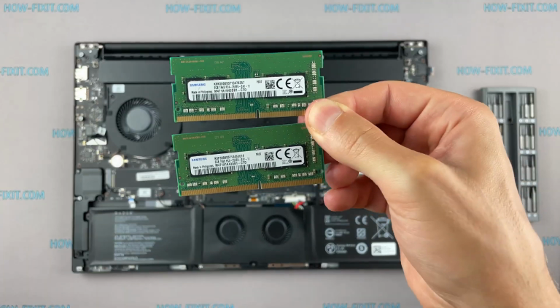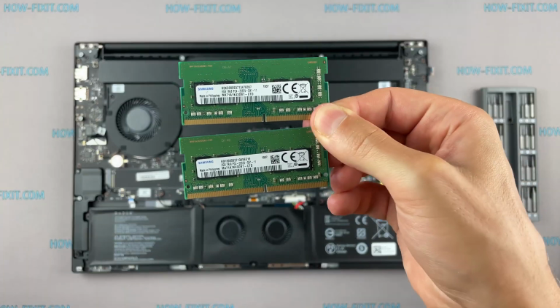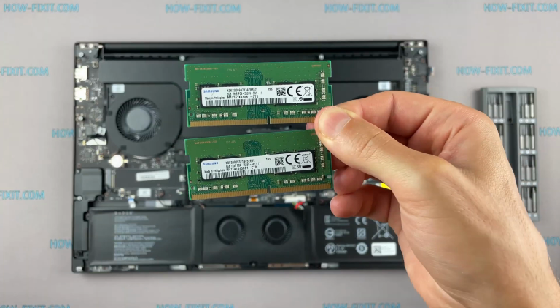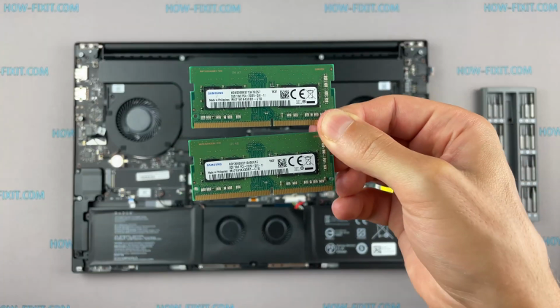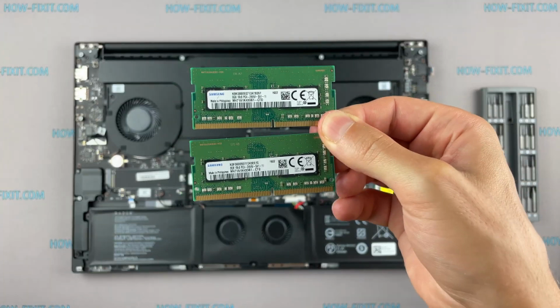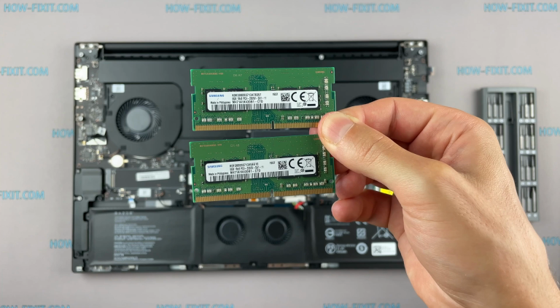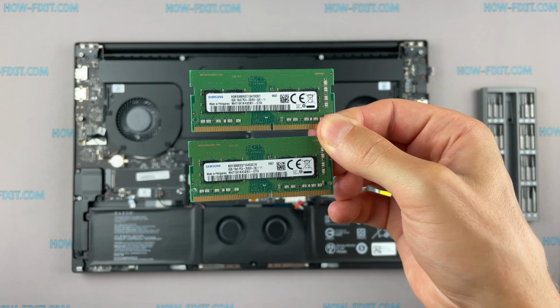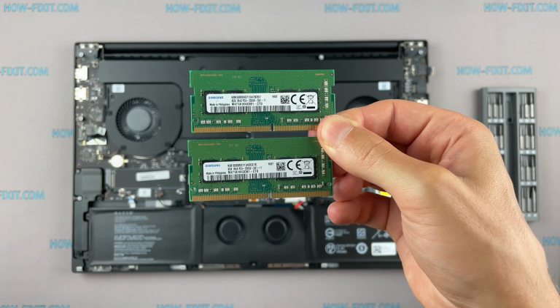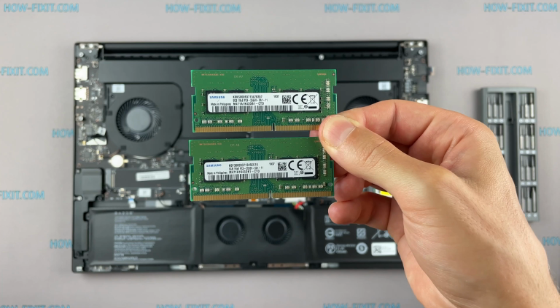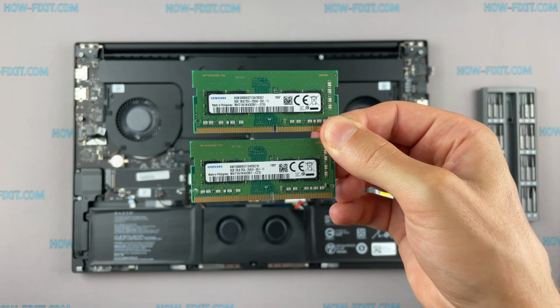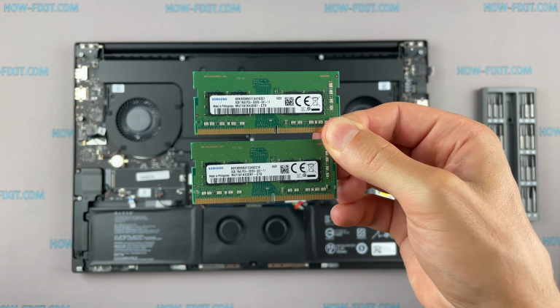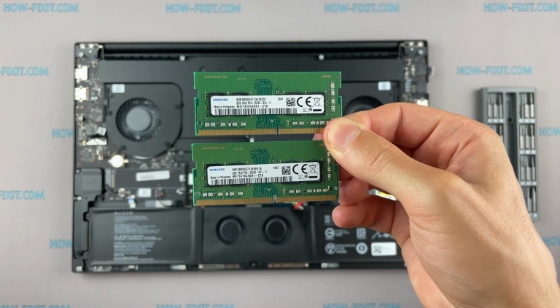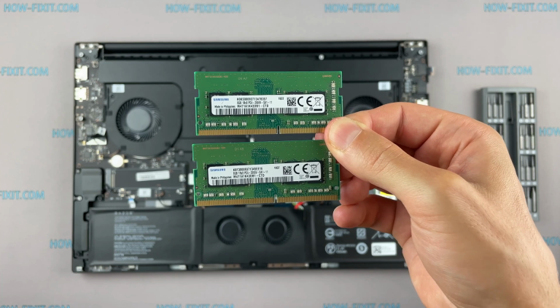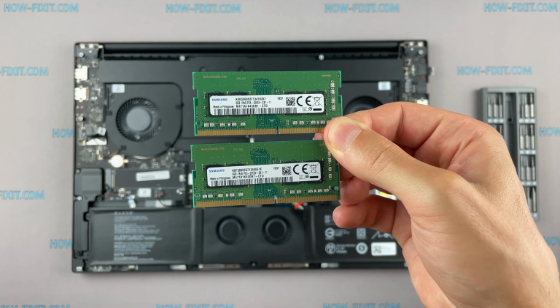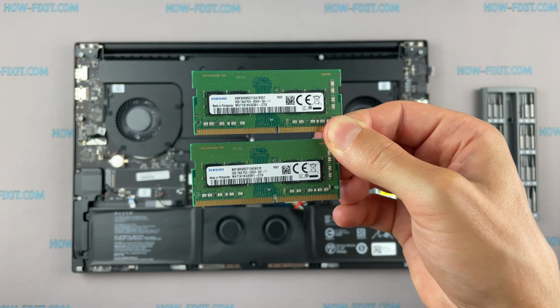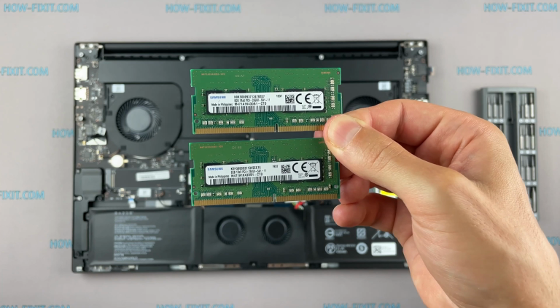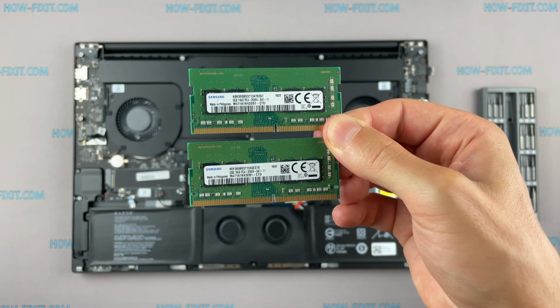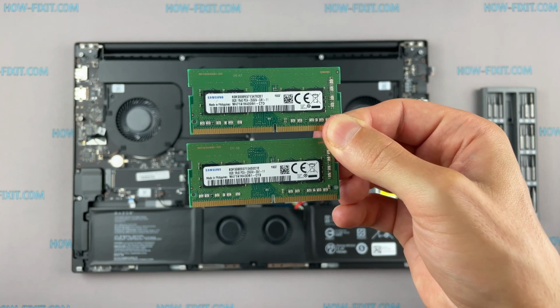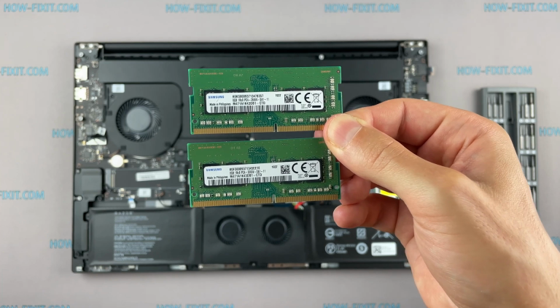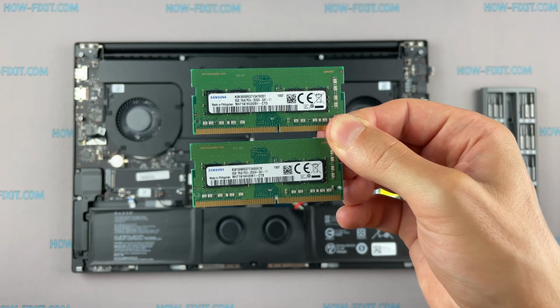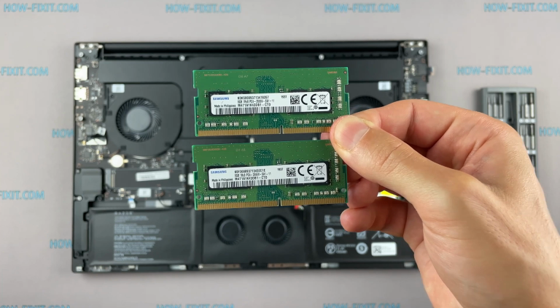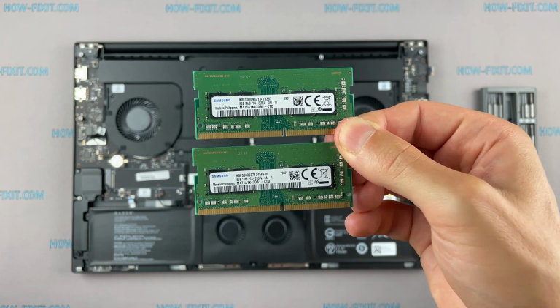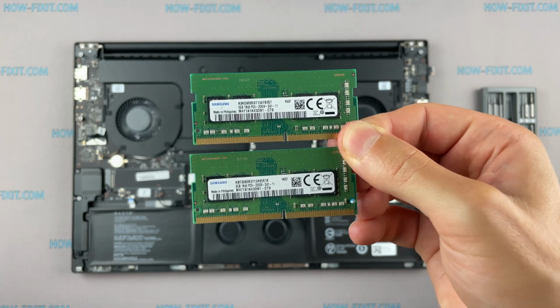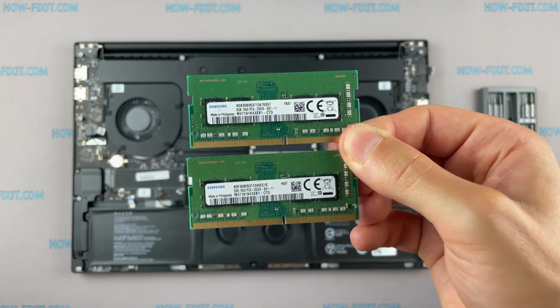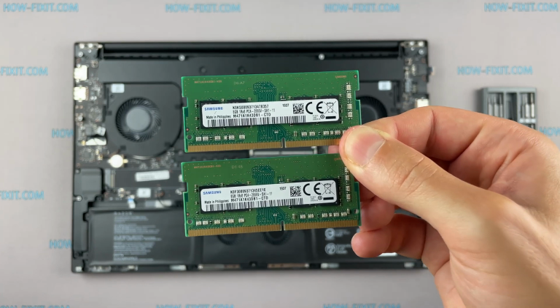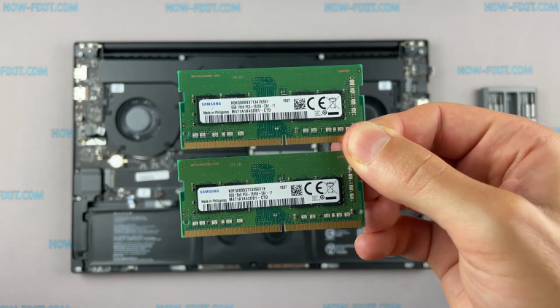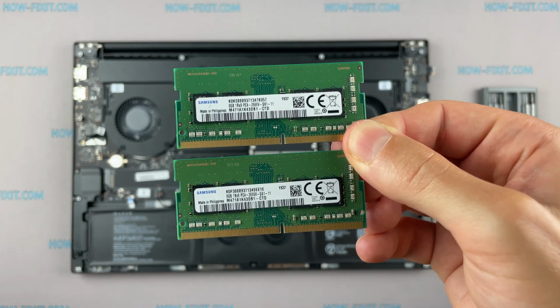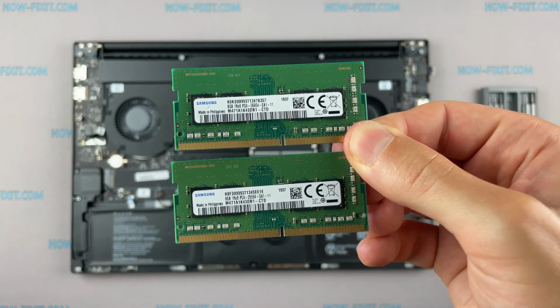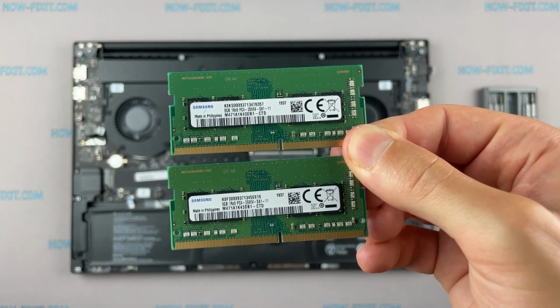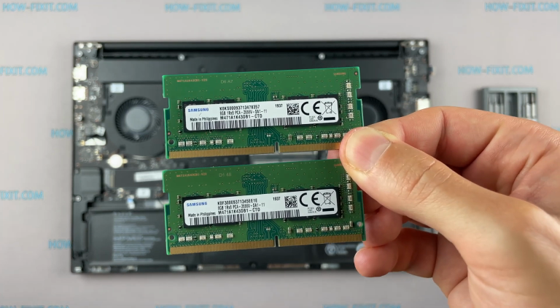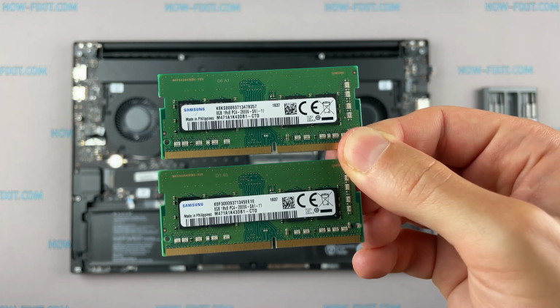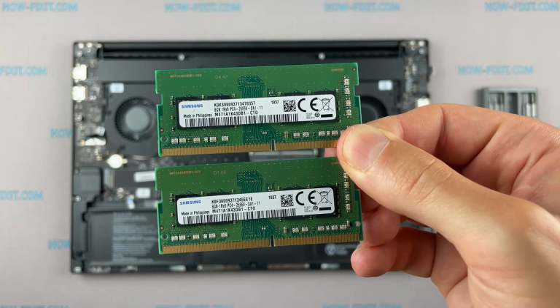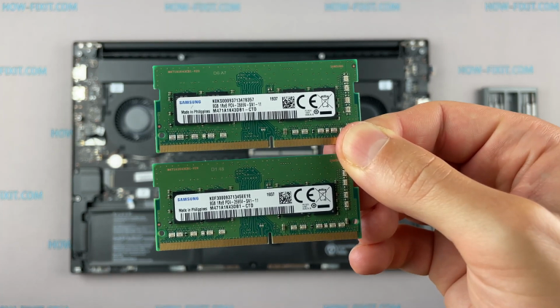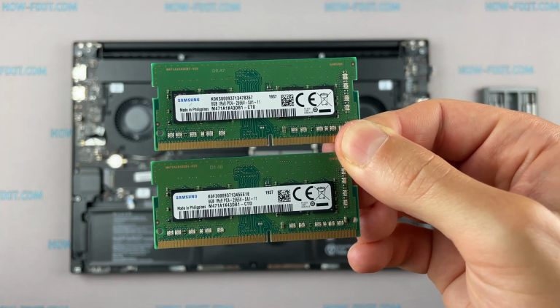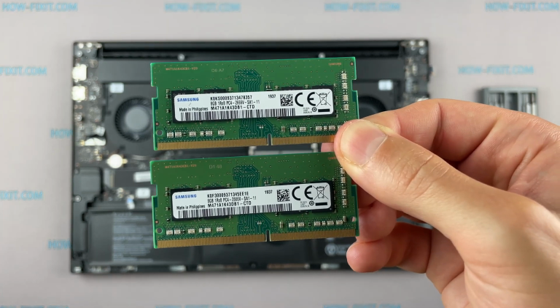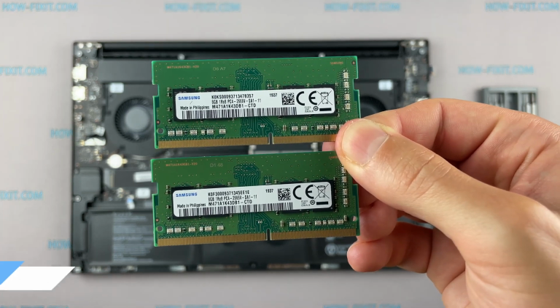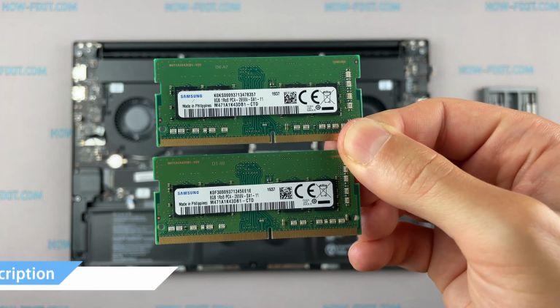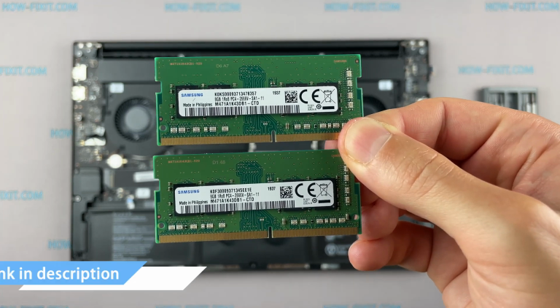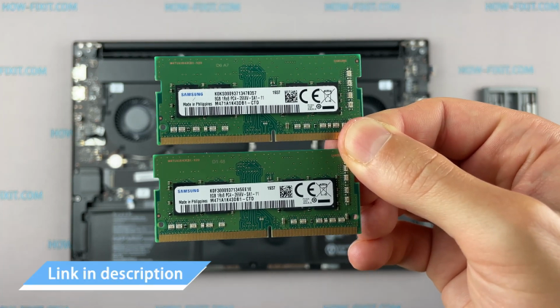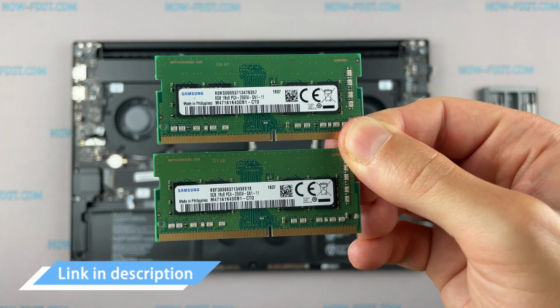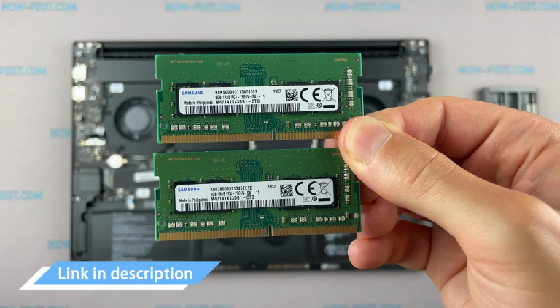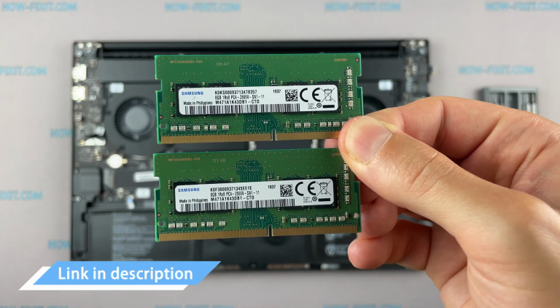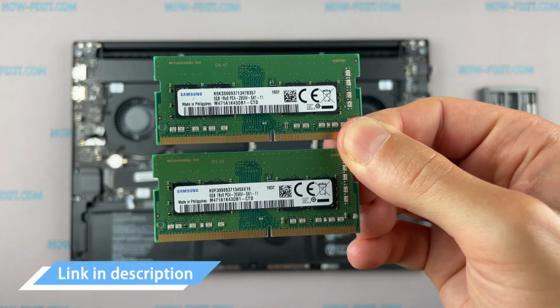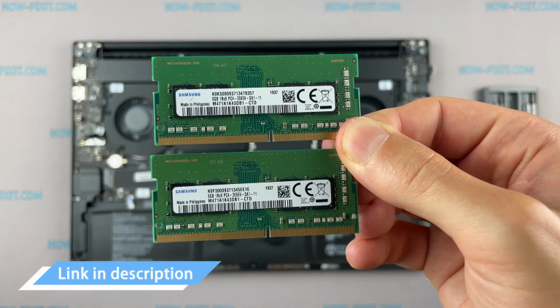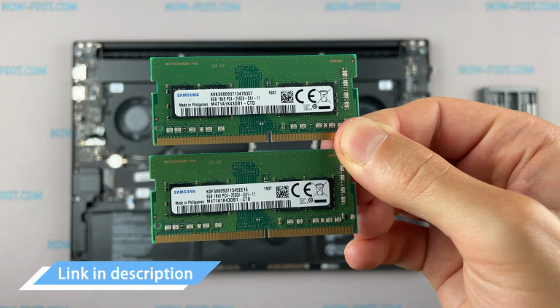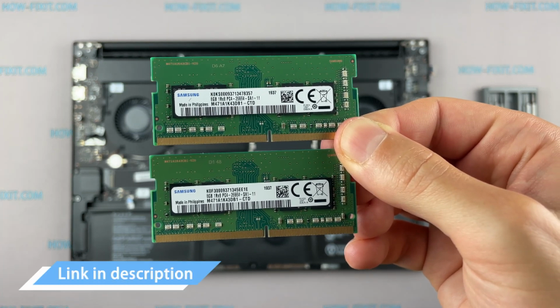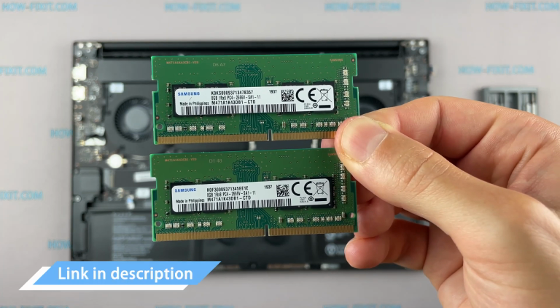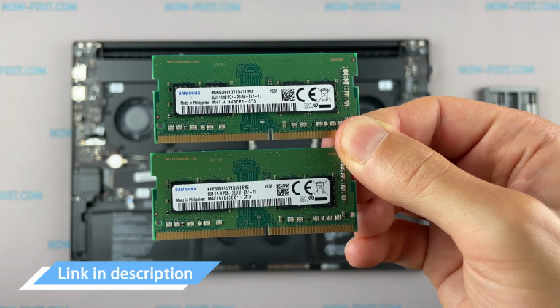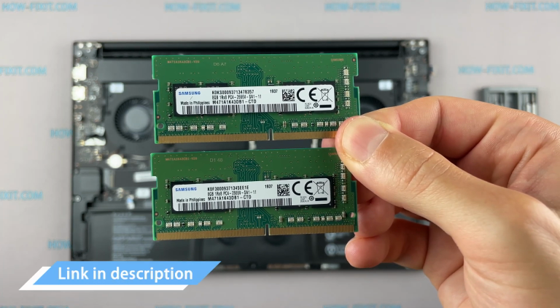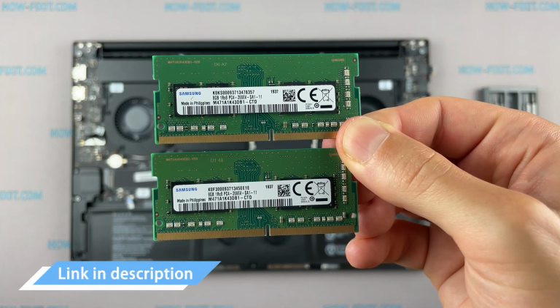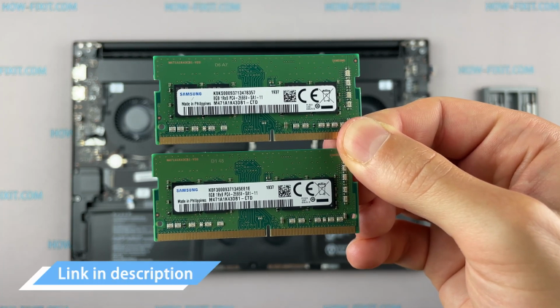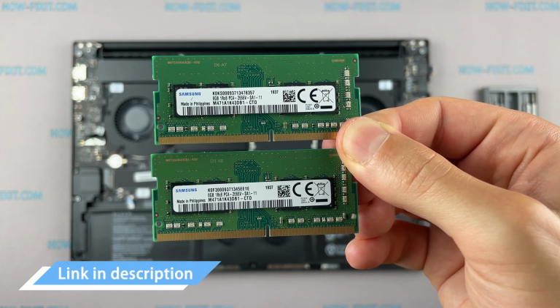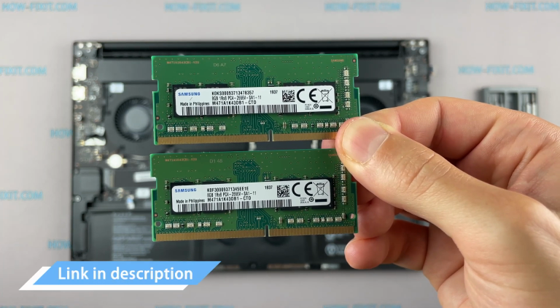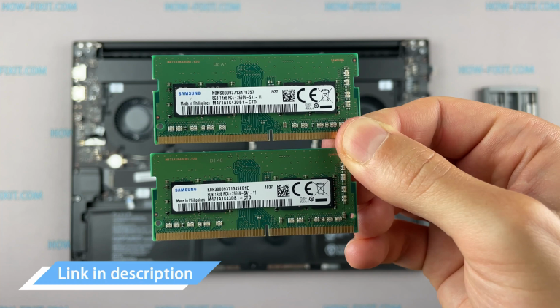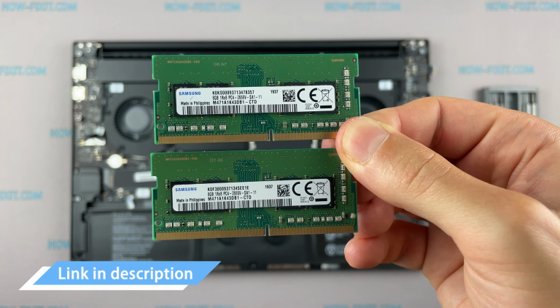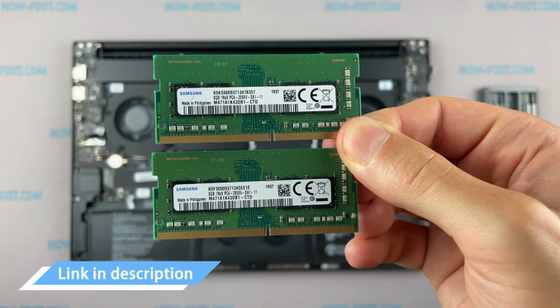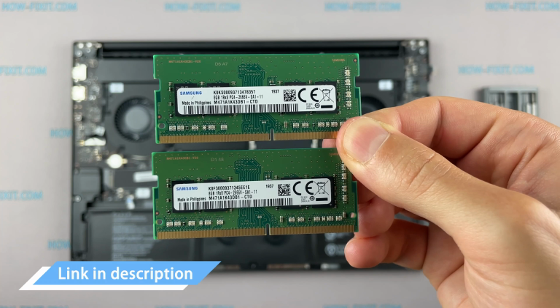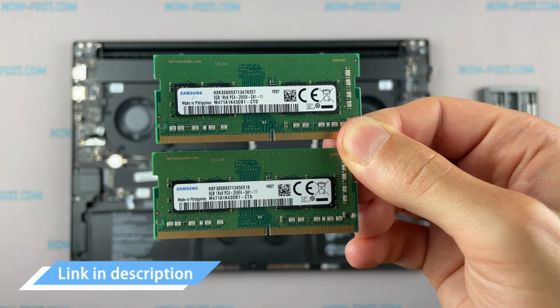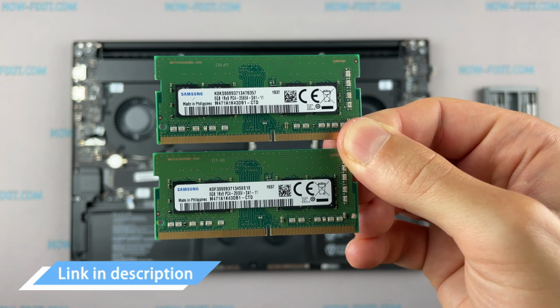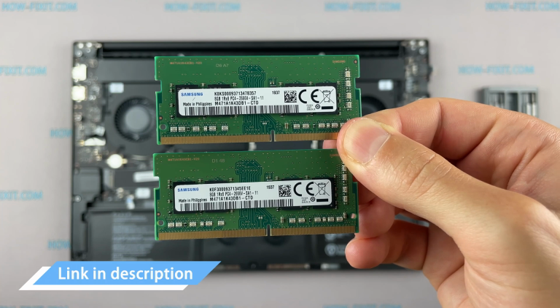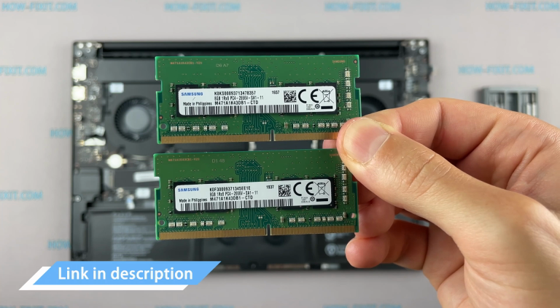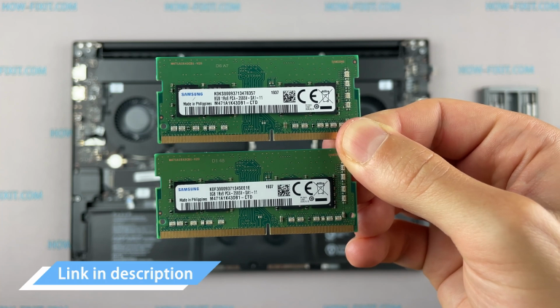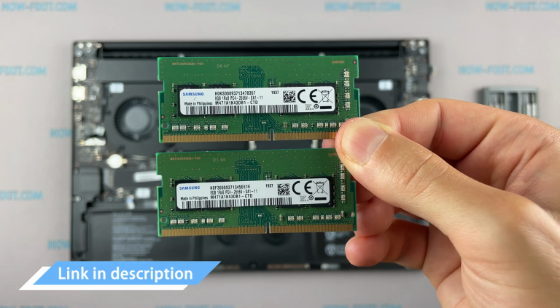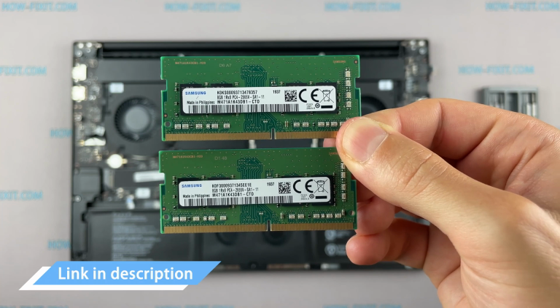This laptop supports DDR4 RAM. In the description I'll leave a link where you can buy compatible RAM for this laptop.